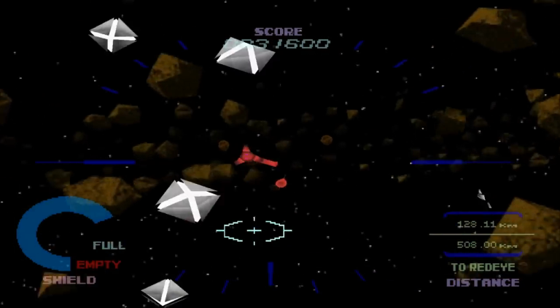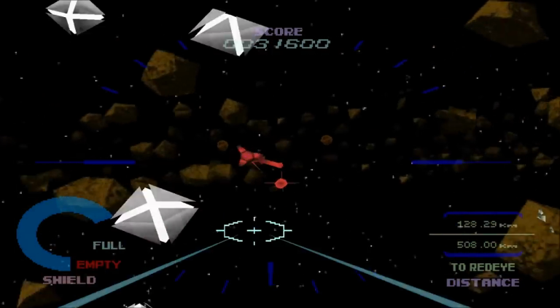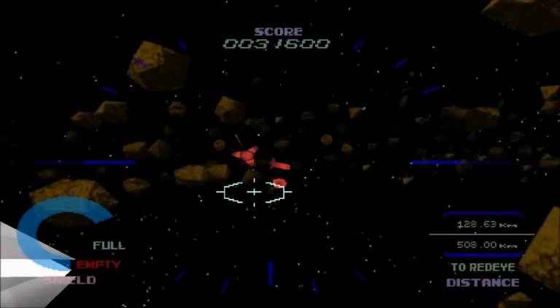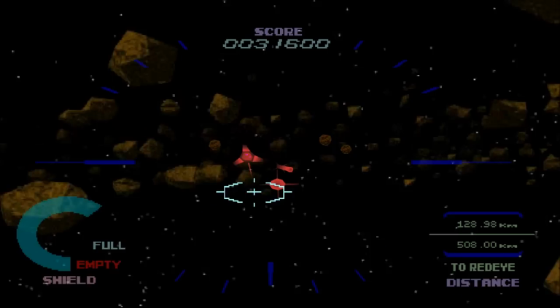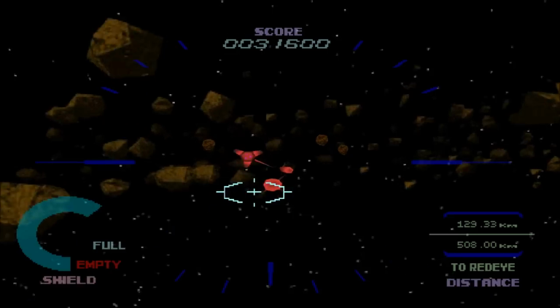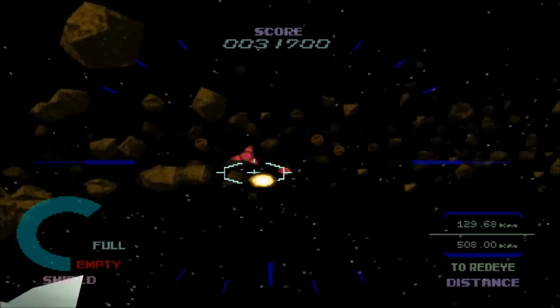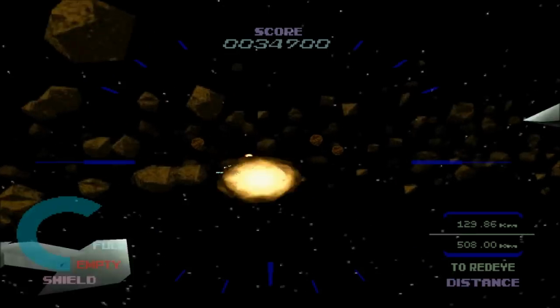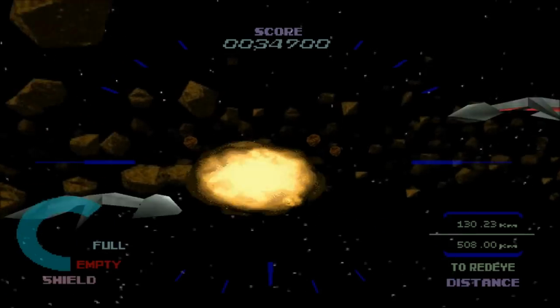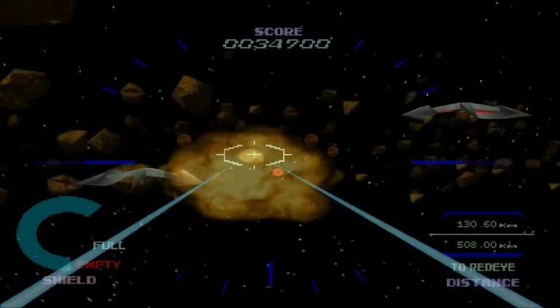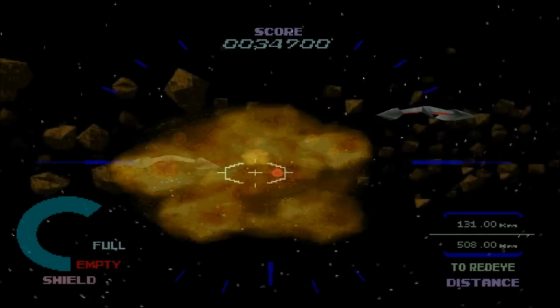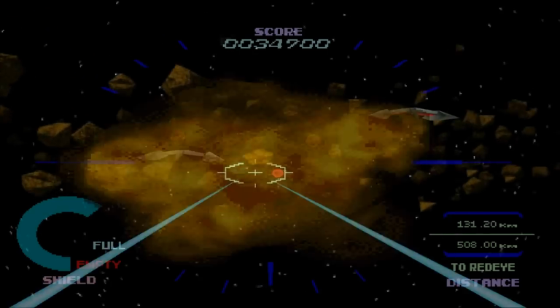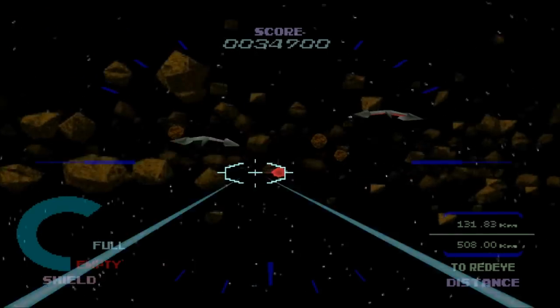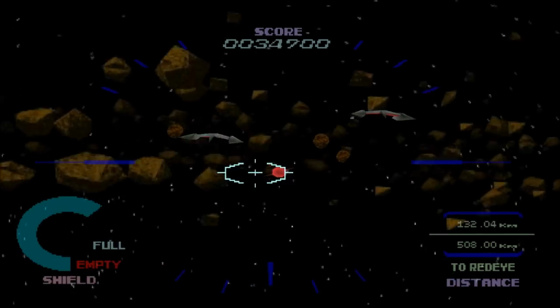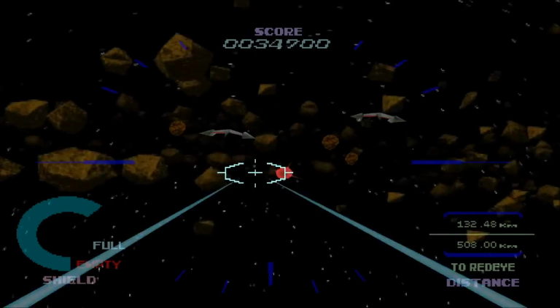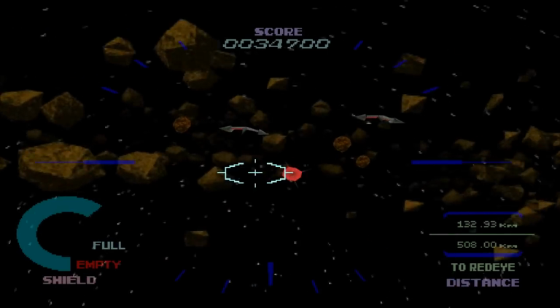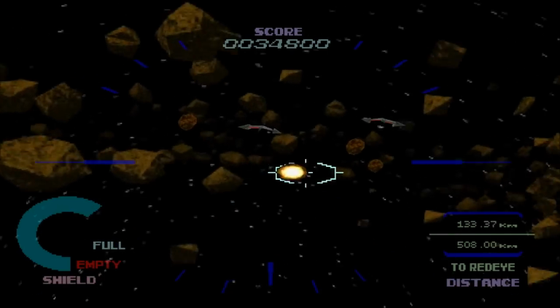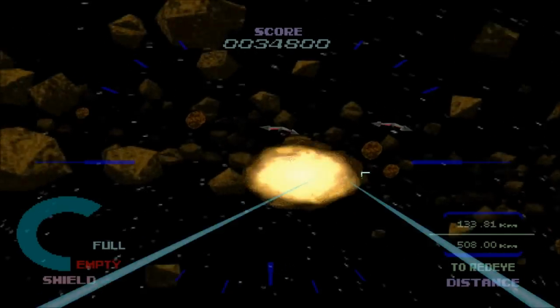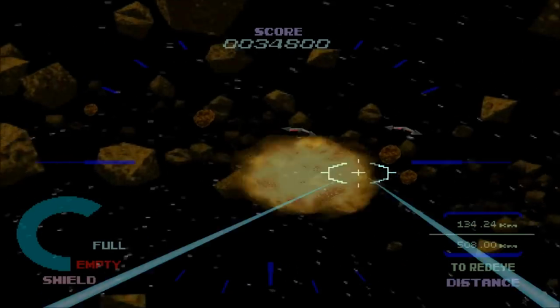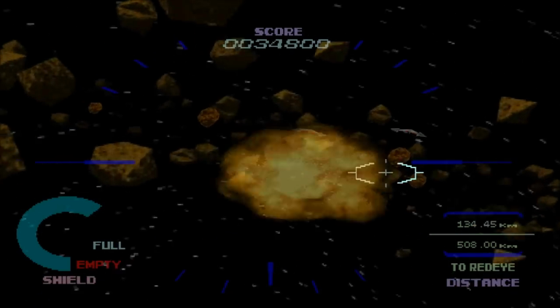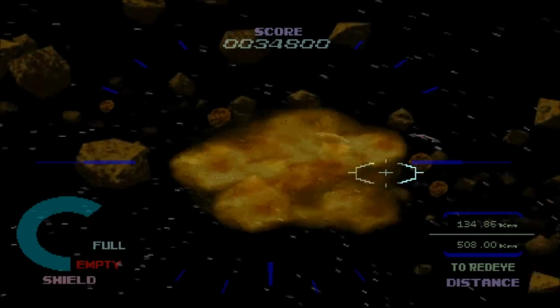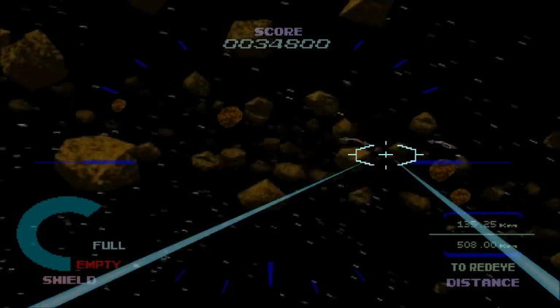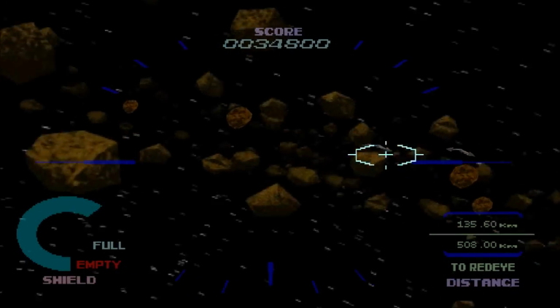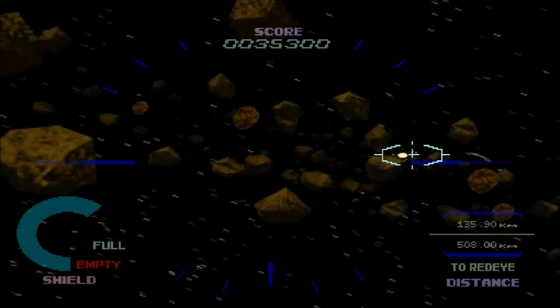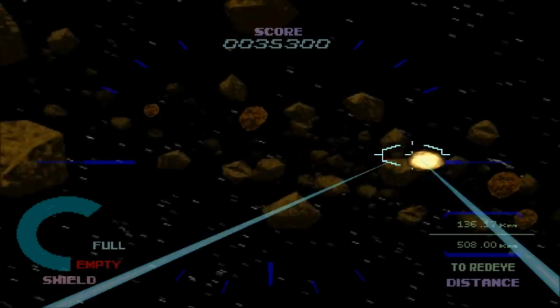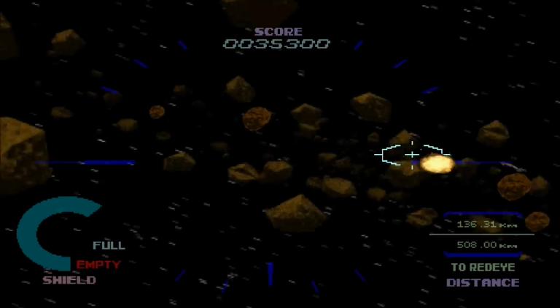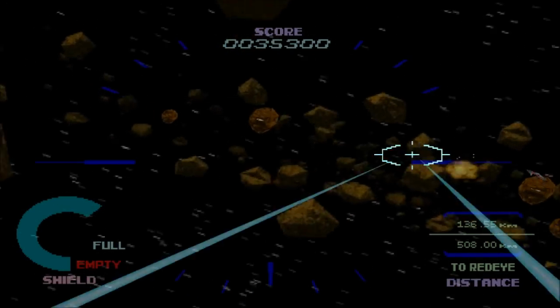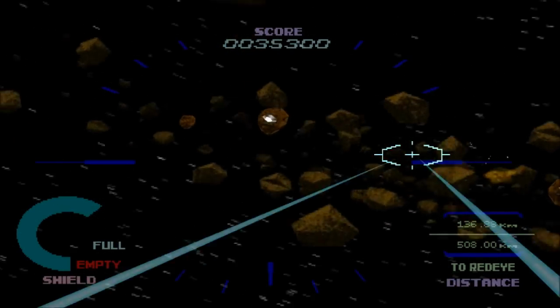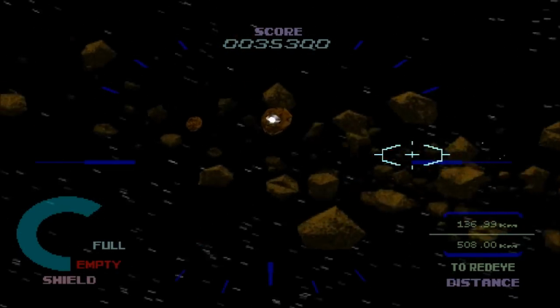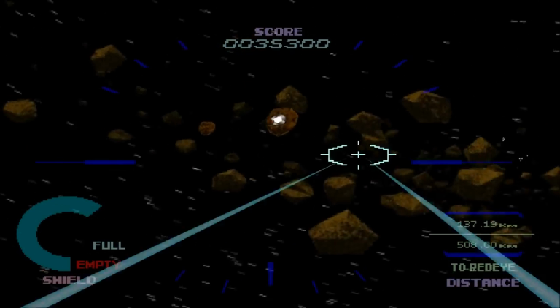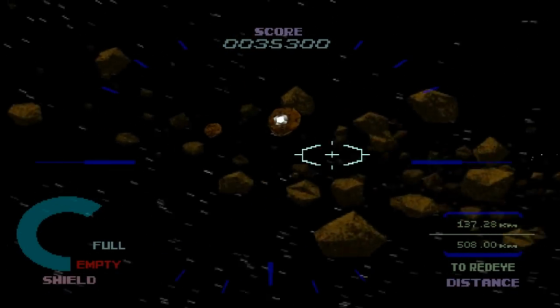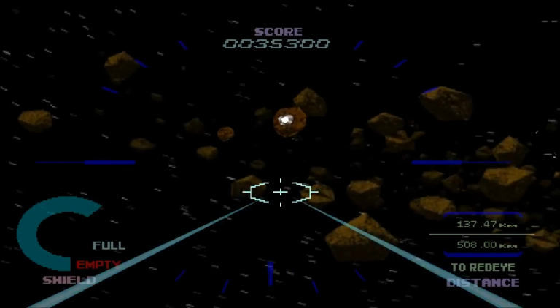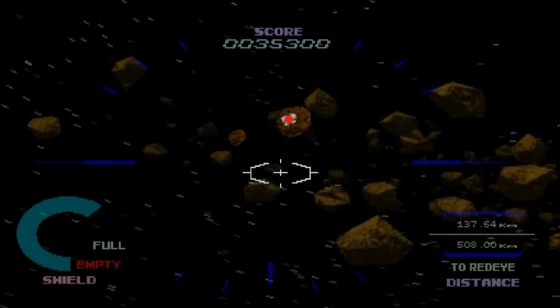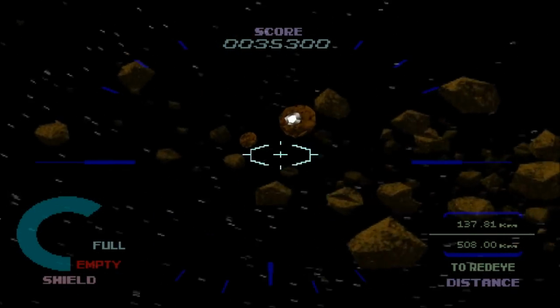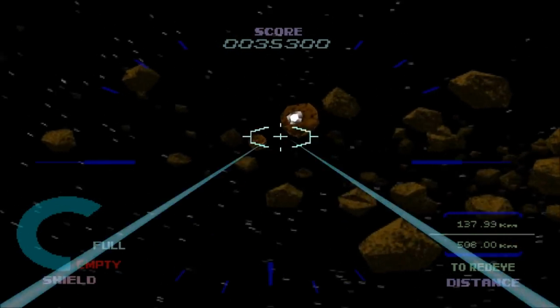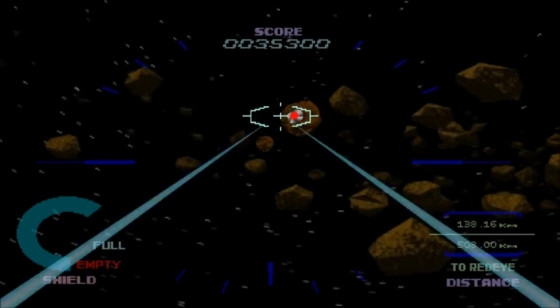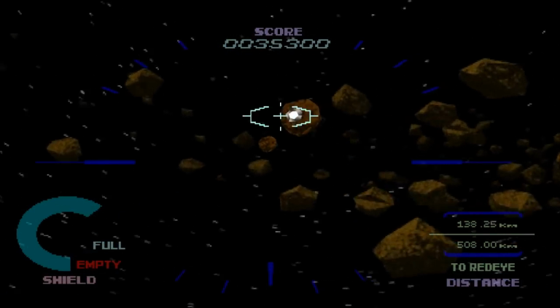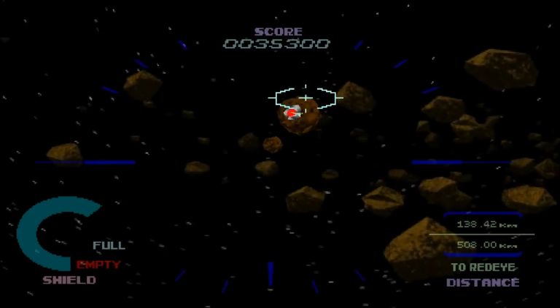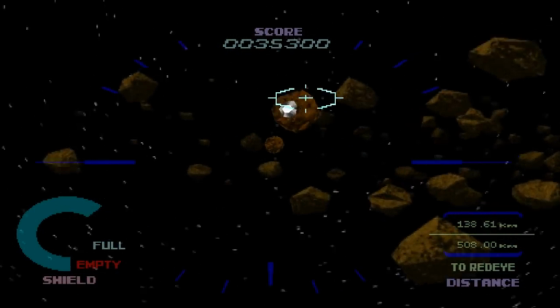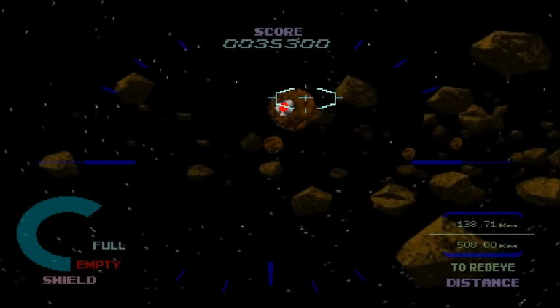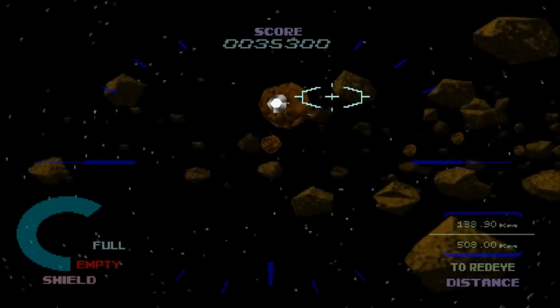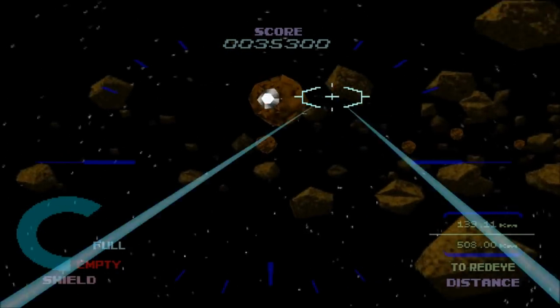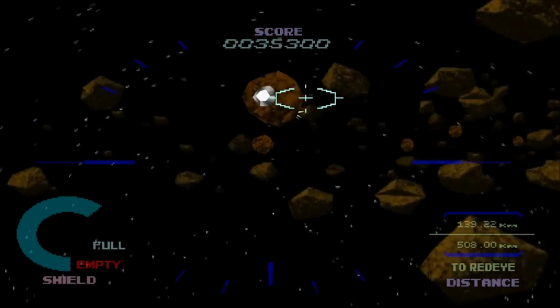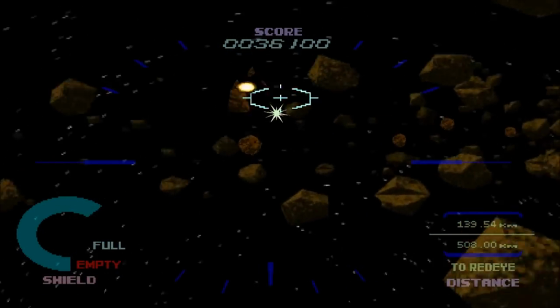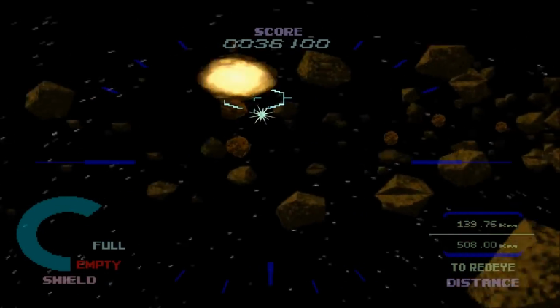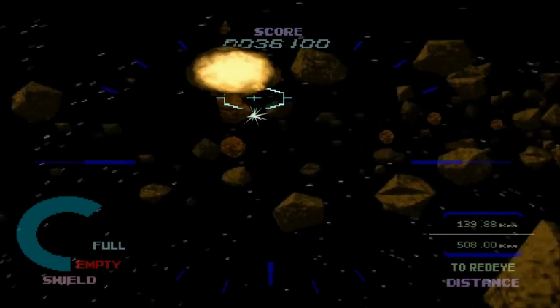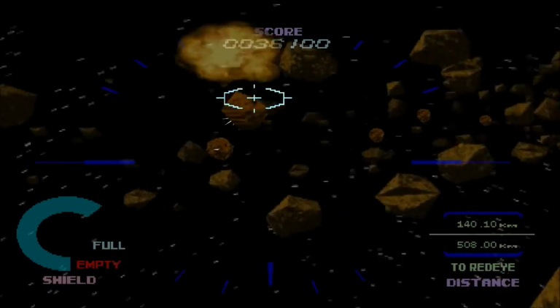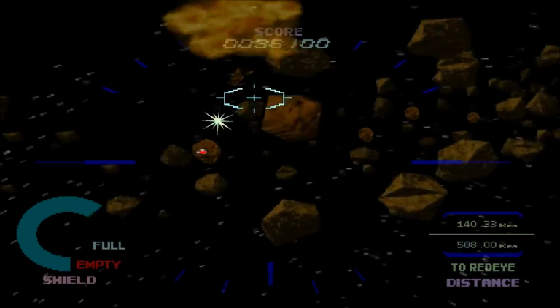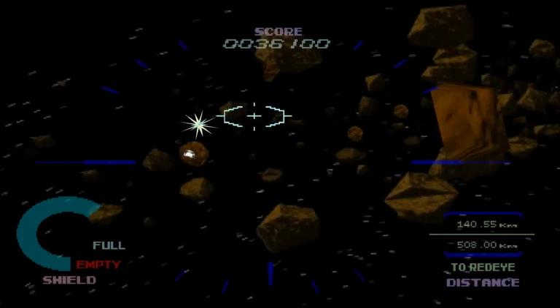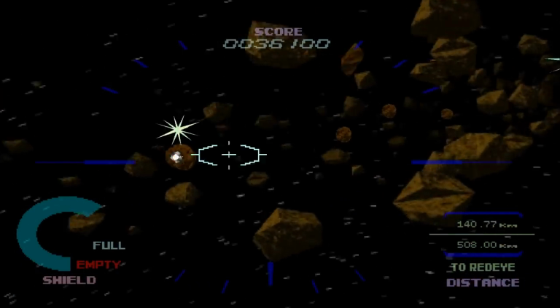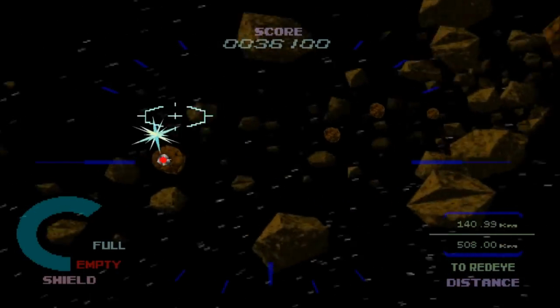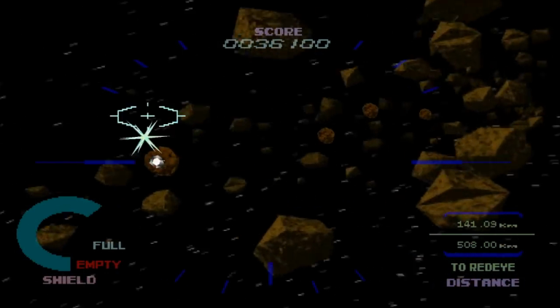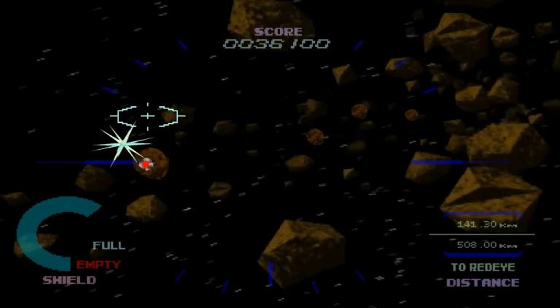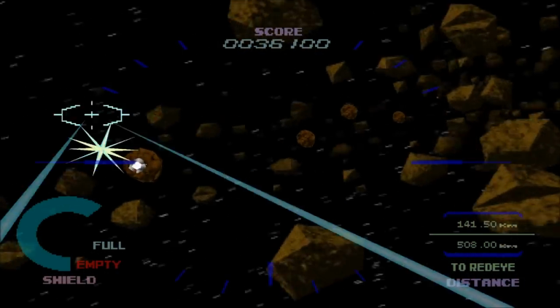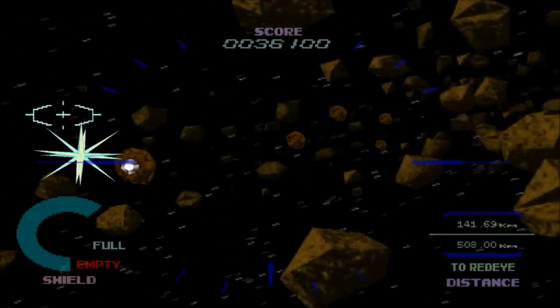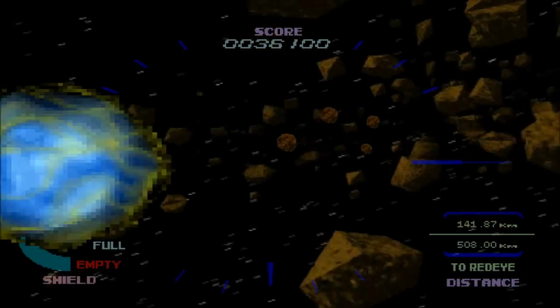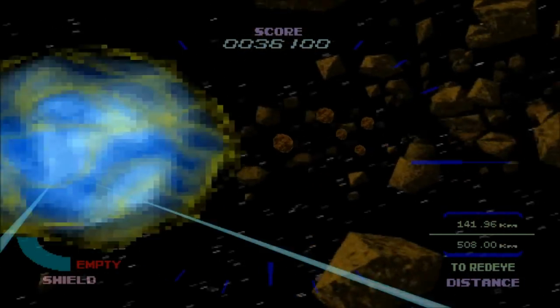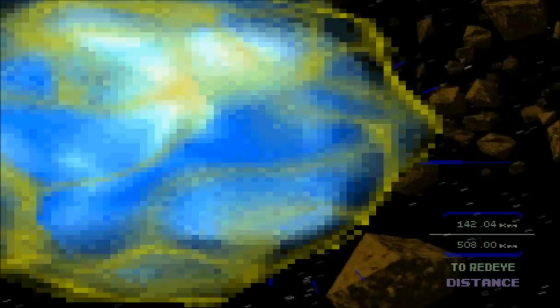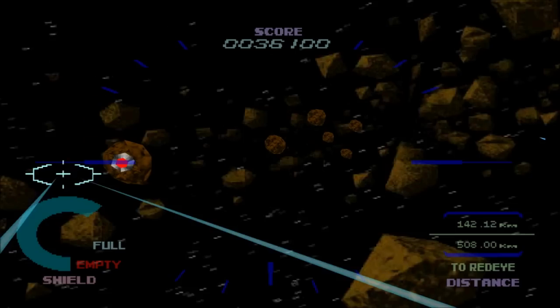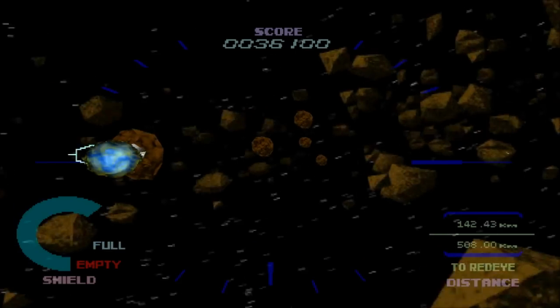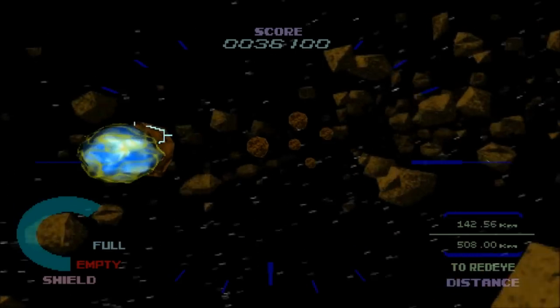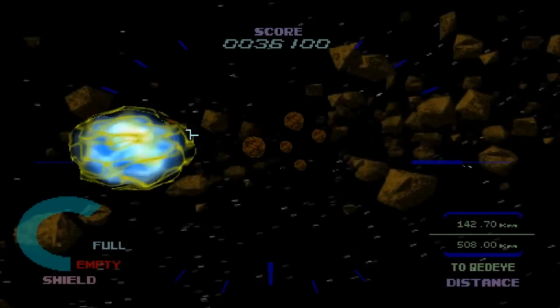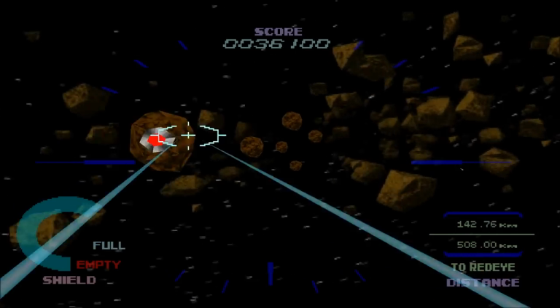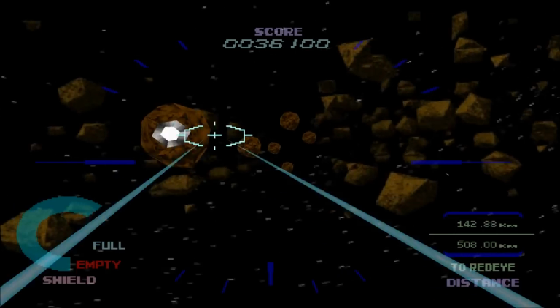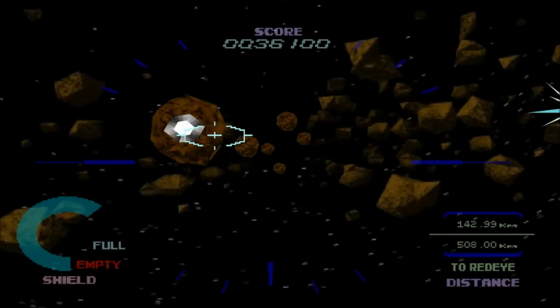Geosword, come in Geosword. This is Team Leader. Take out the Starlasers to avoid being hit. Over.